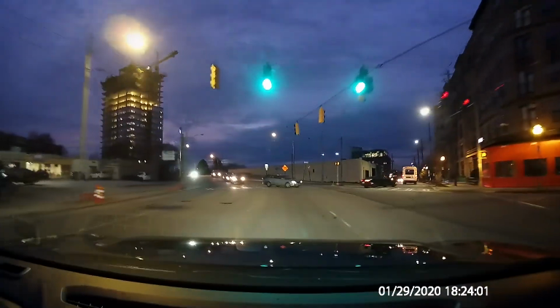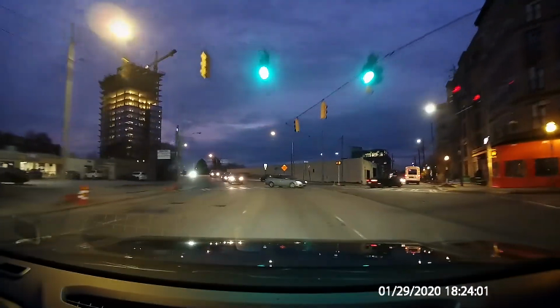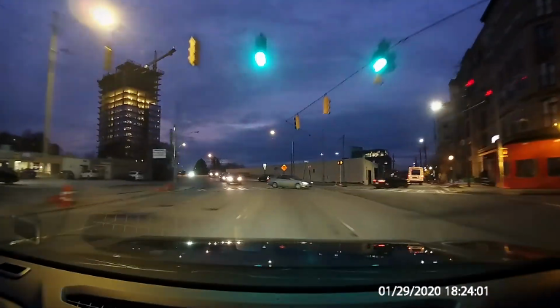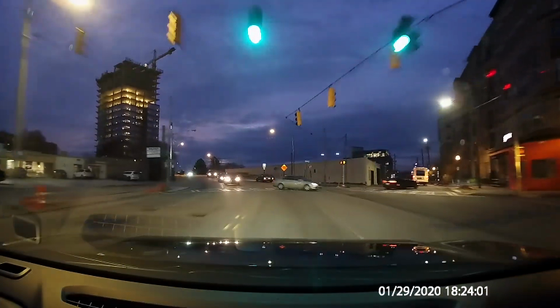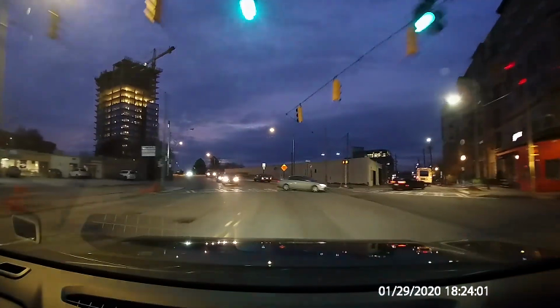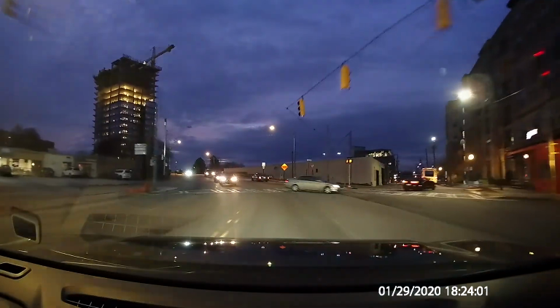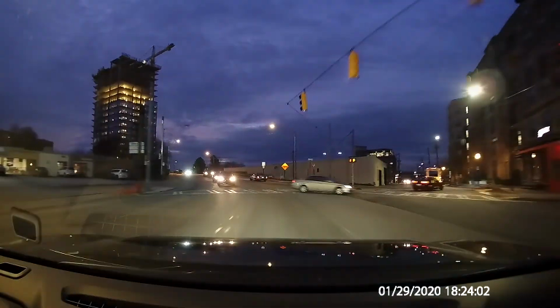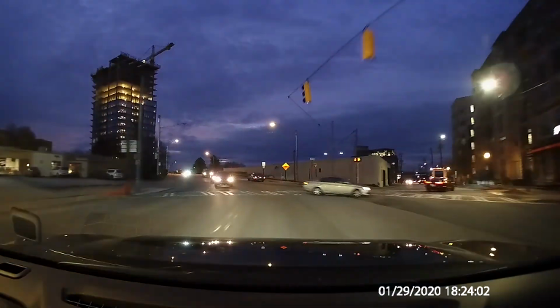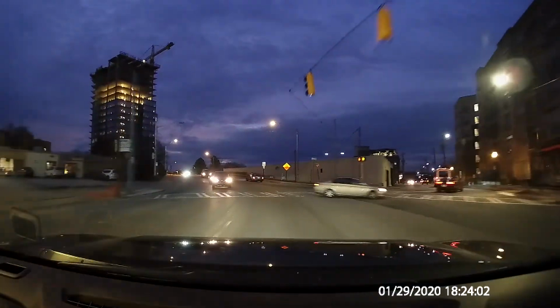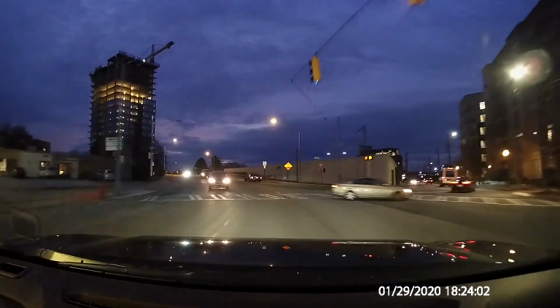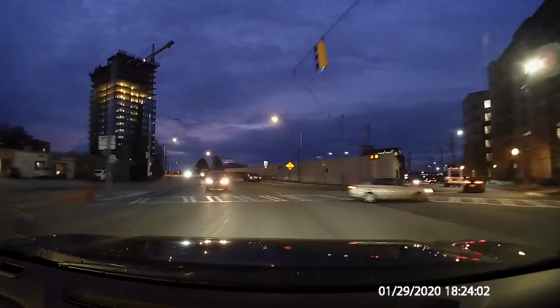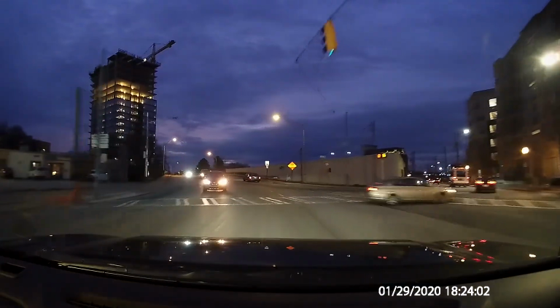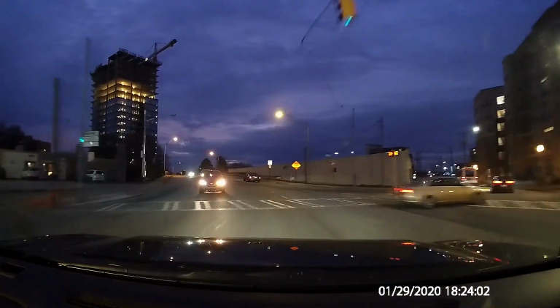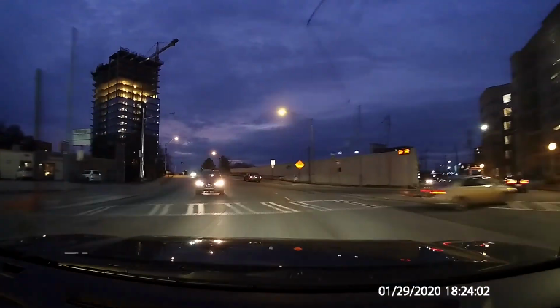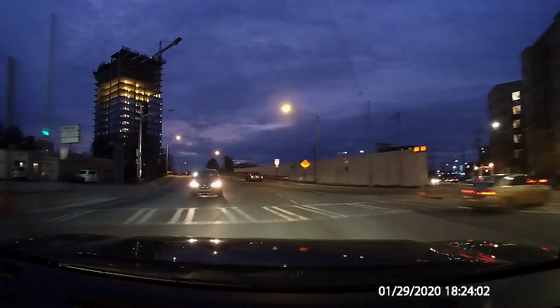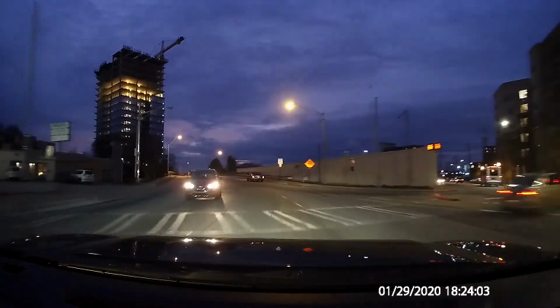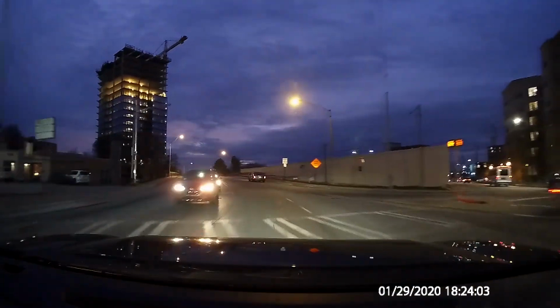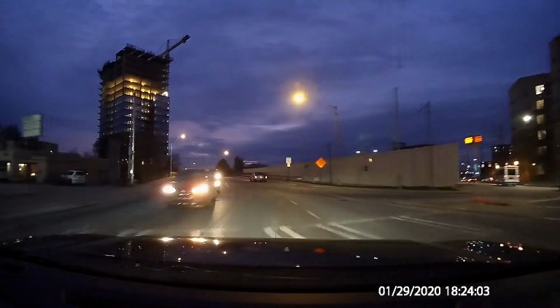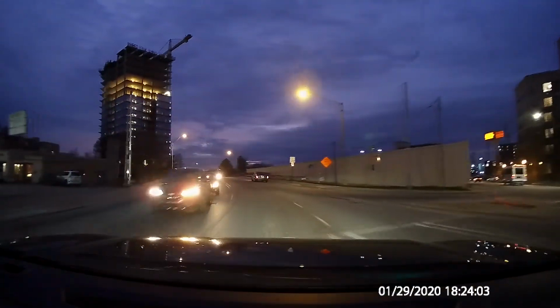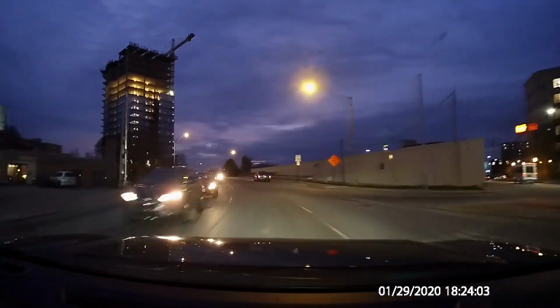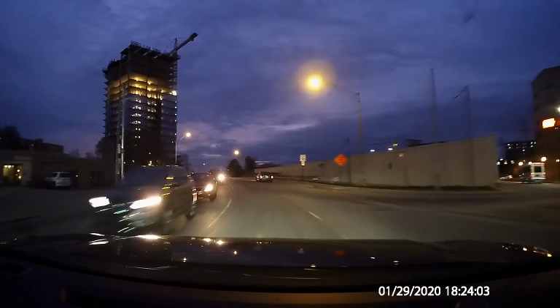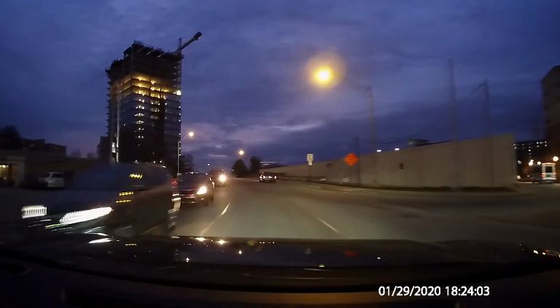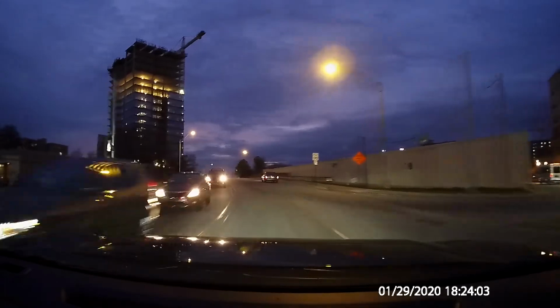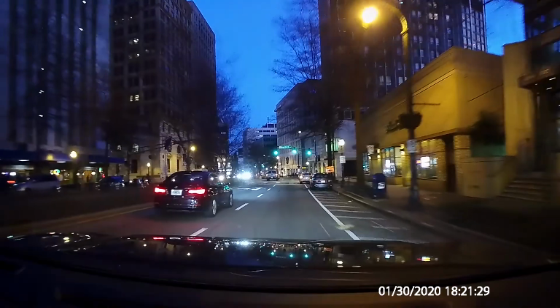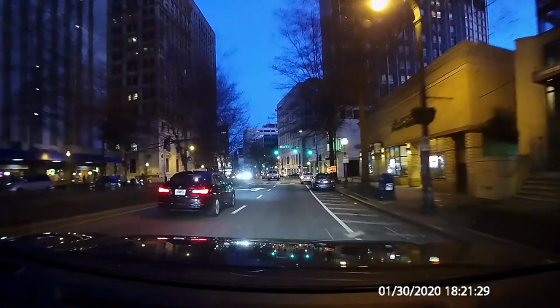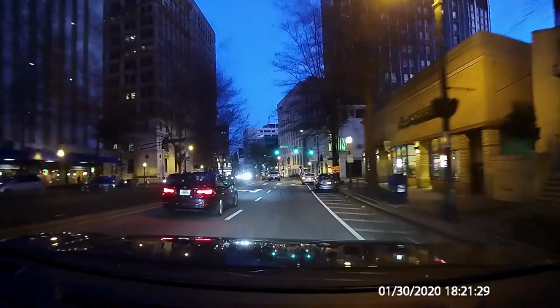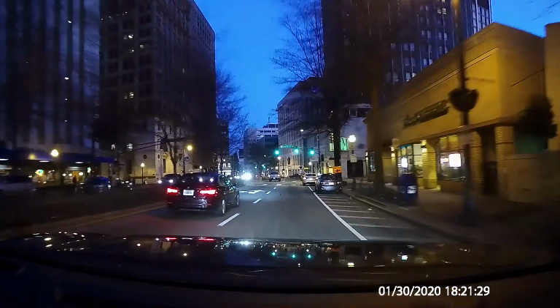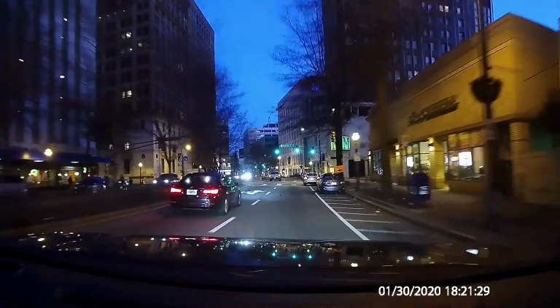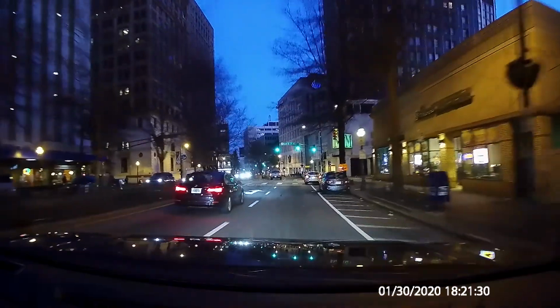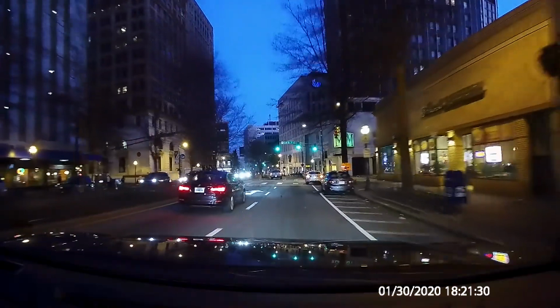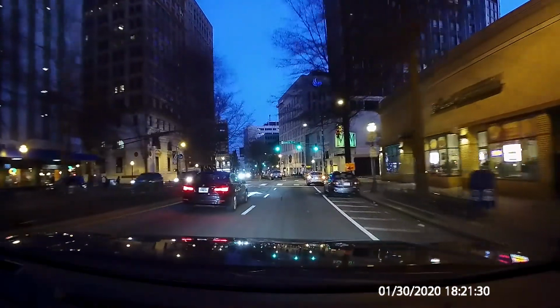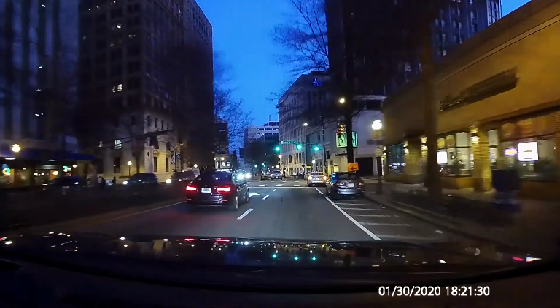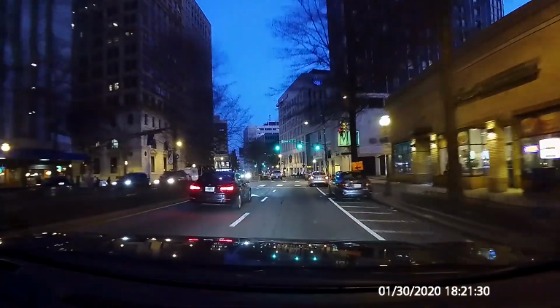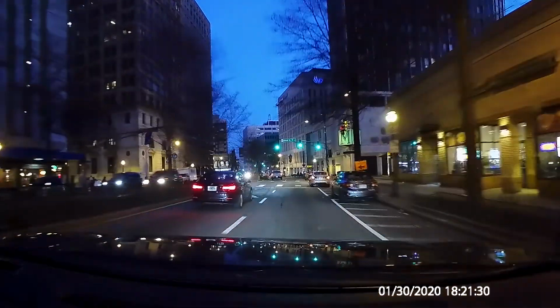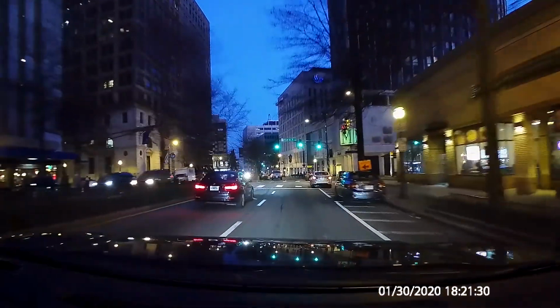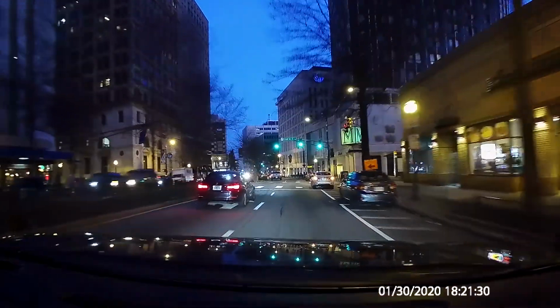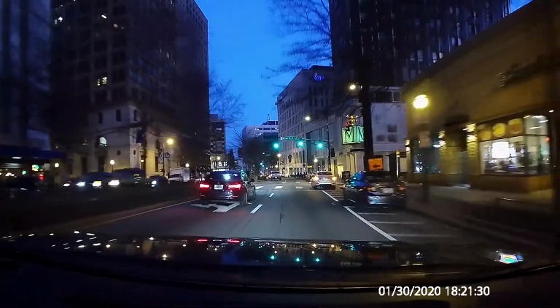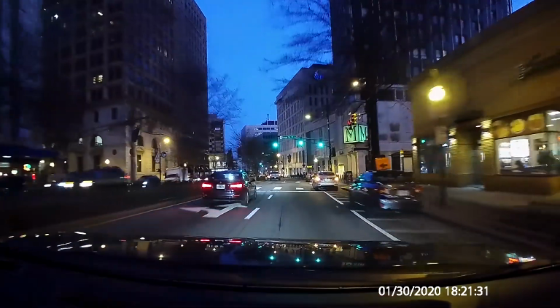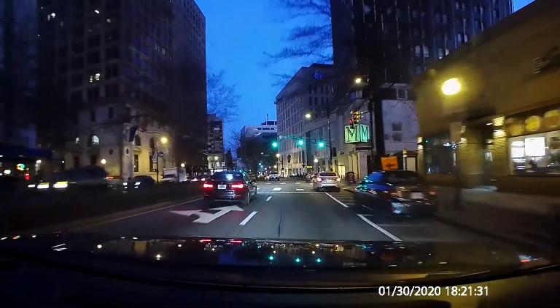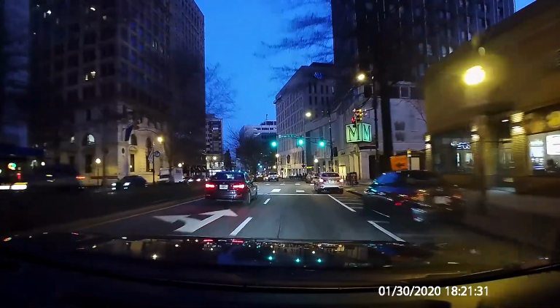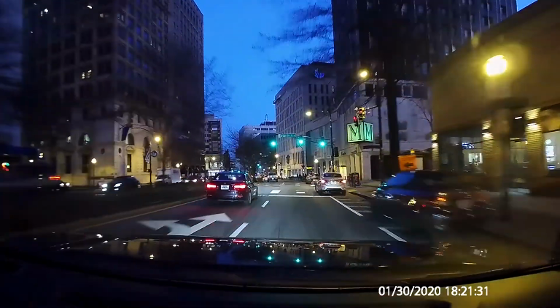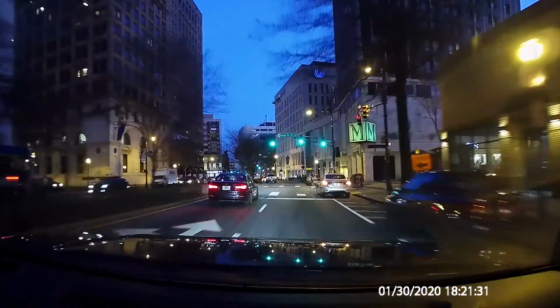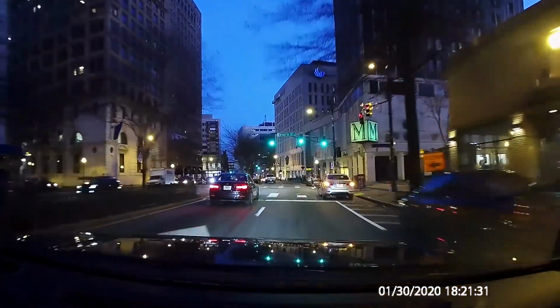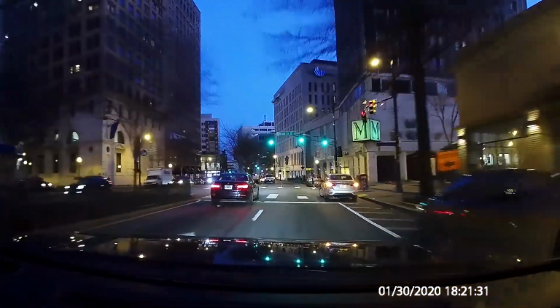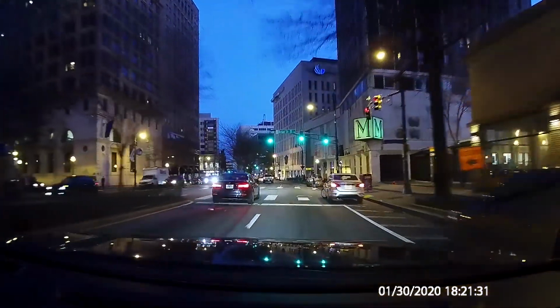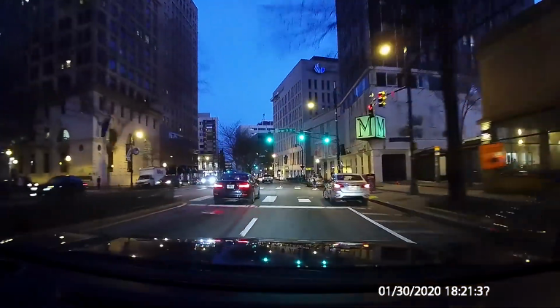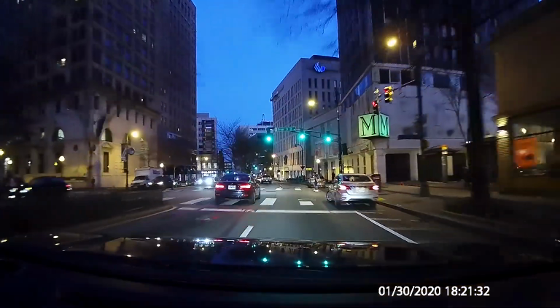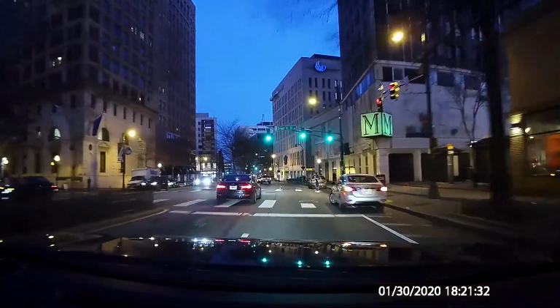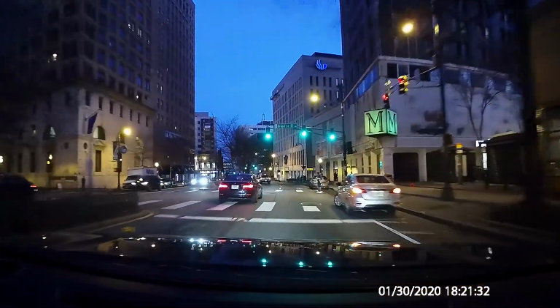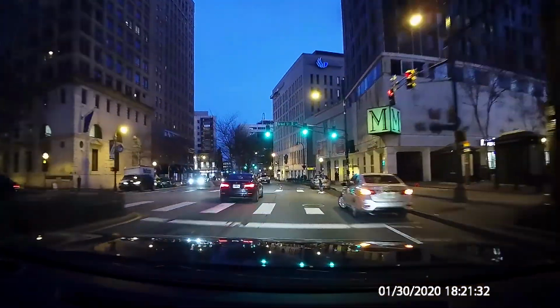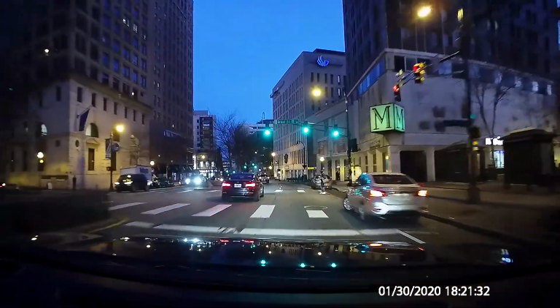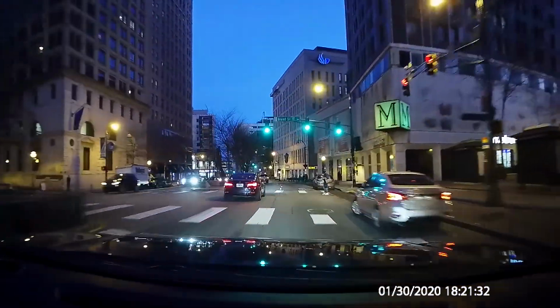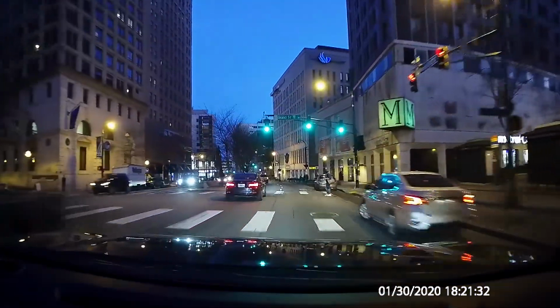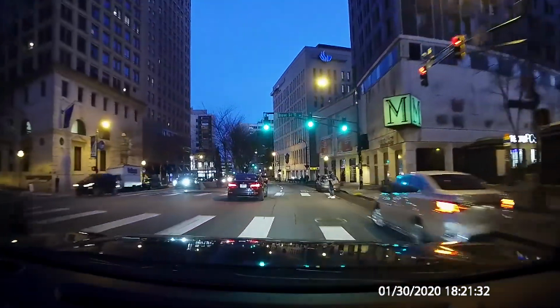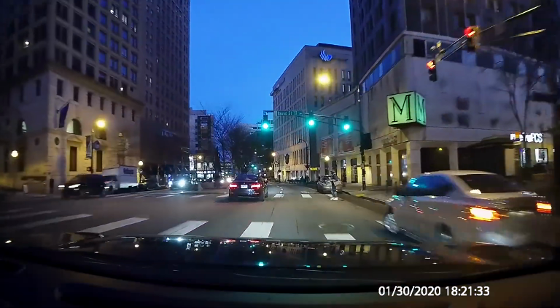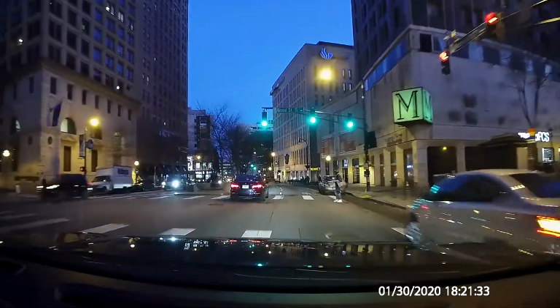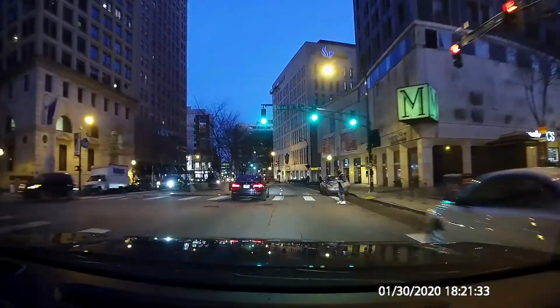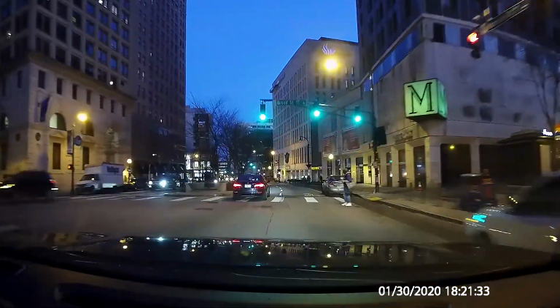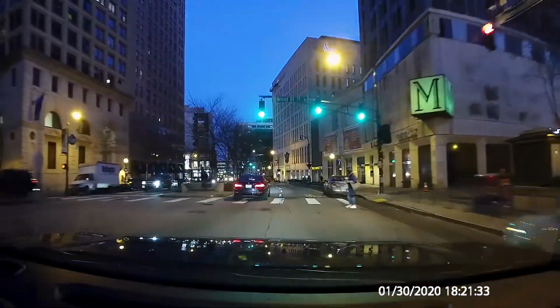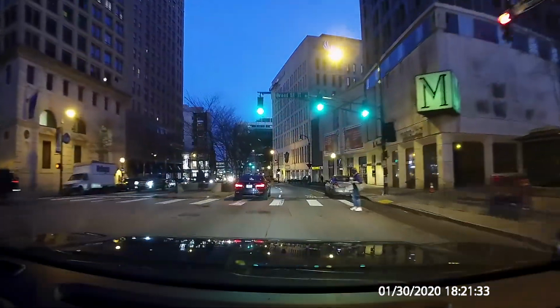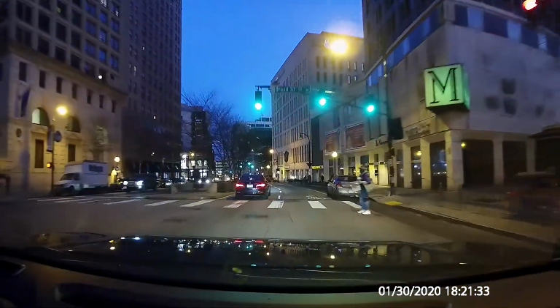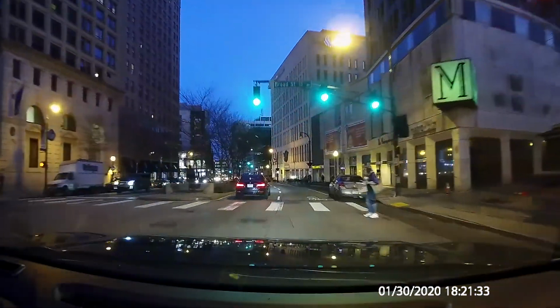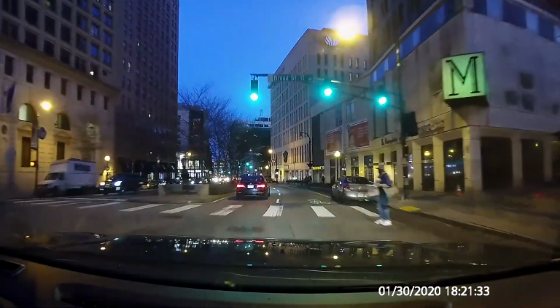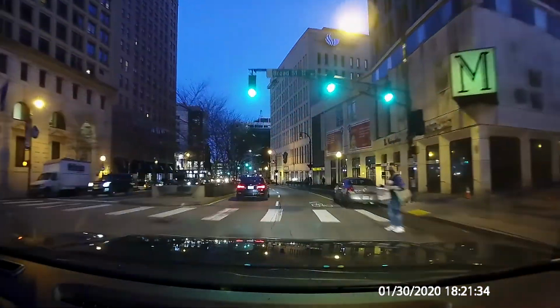IDIOT! Yes, it's everyone's favorite parking spot — the no parking zone on Marietta Street.